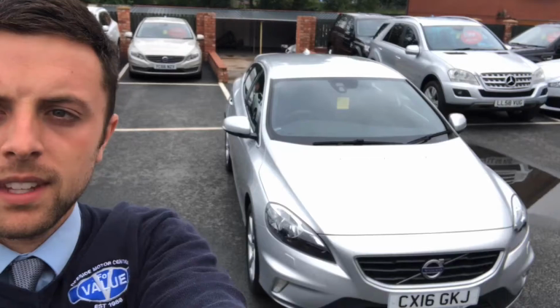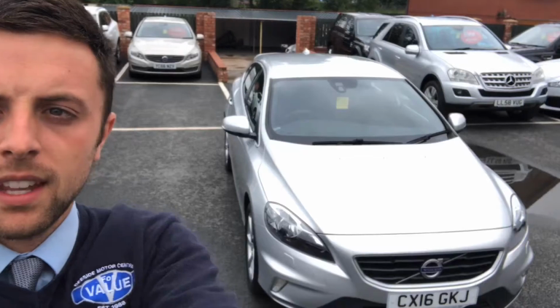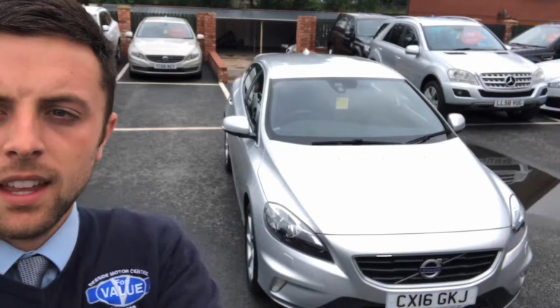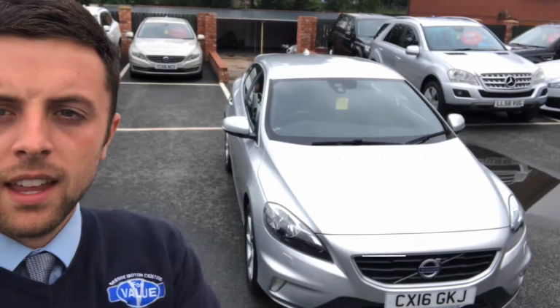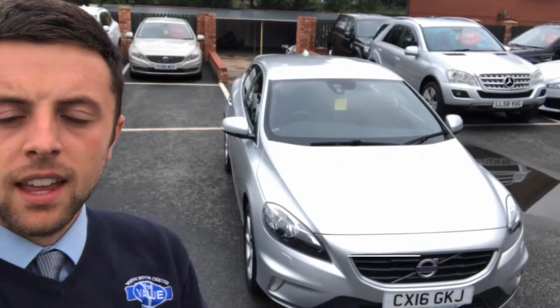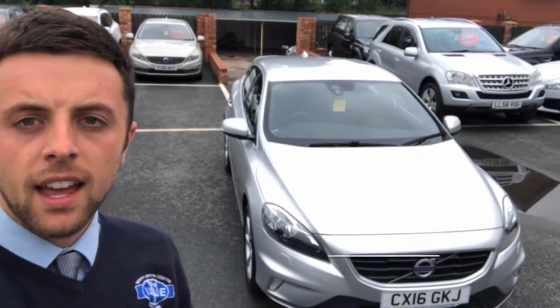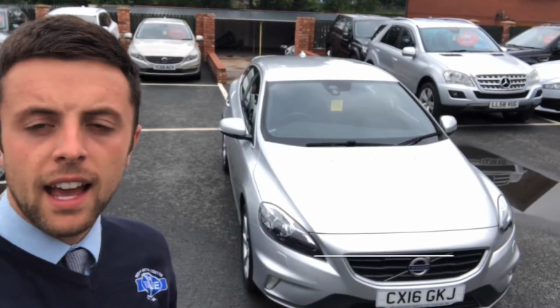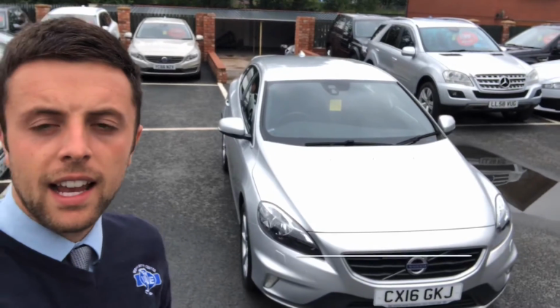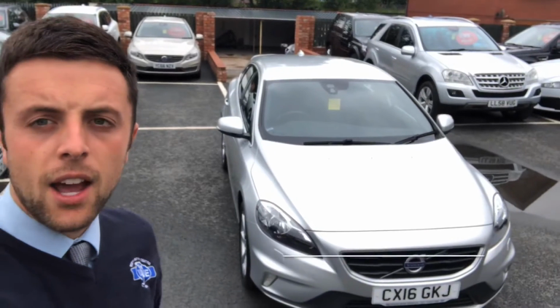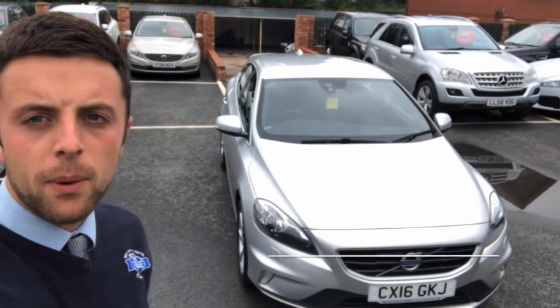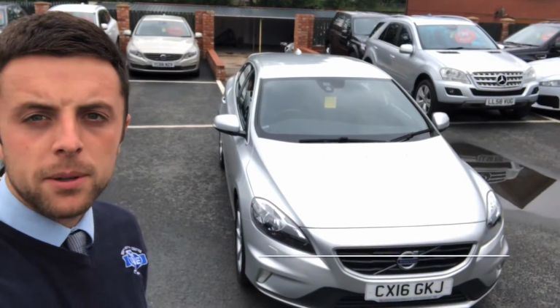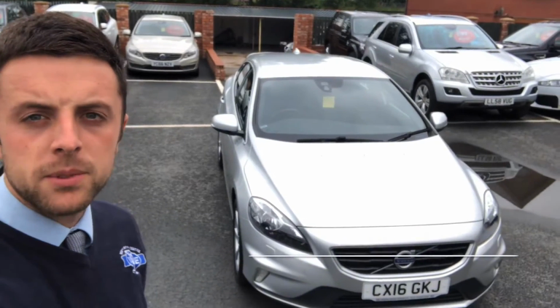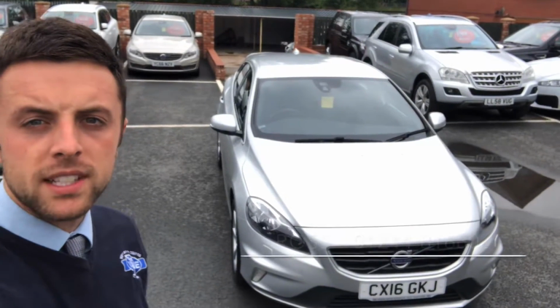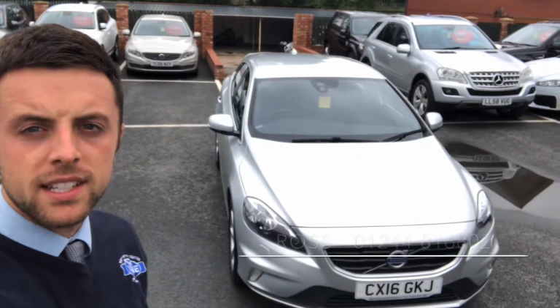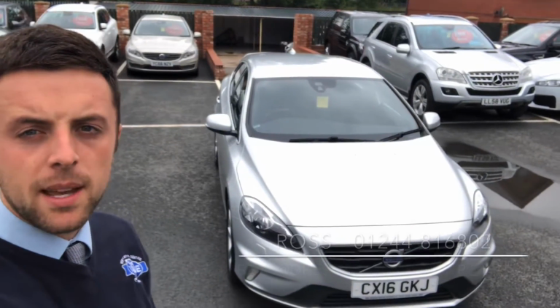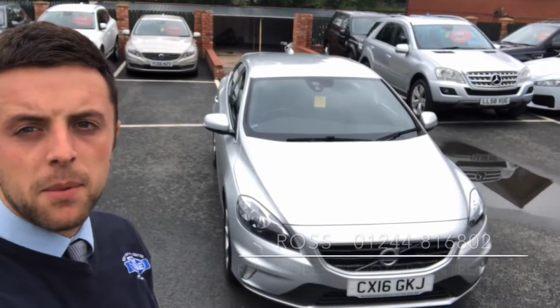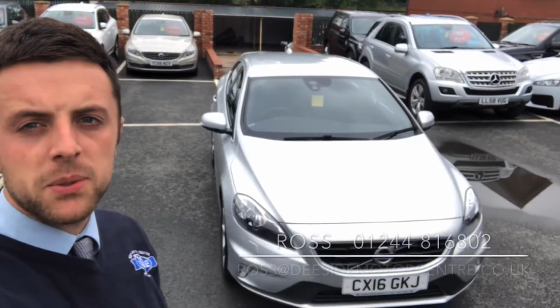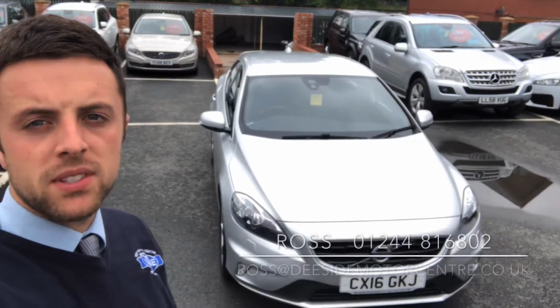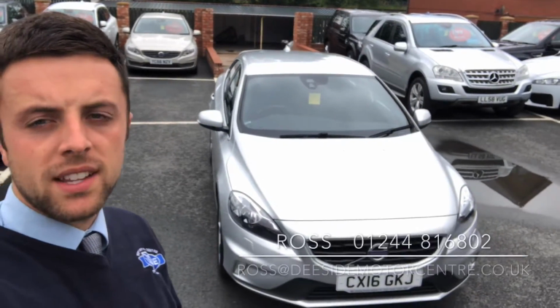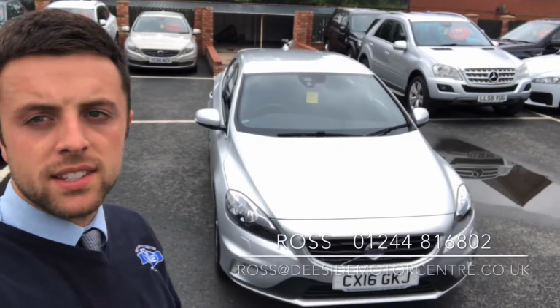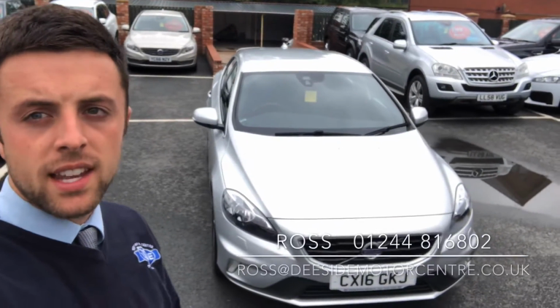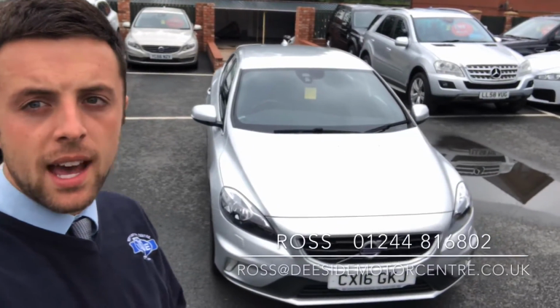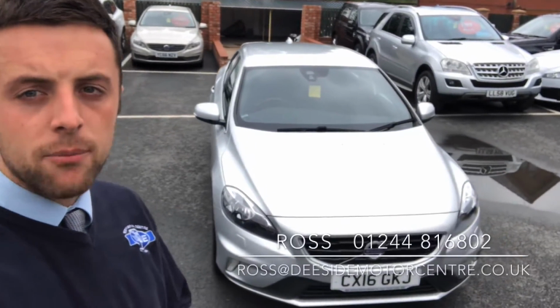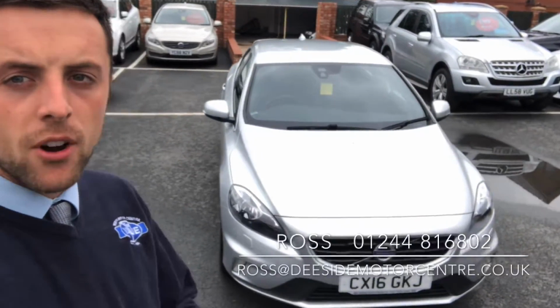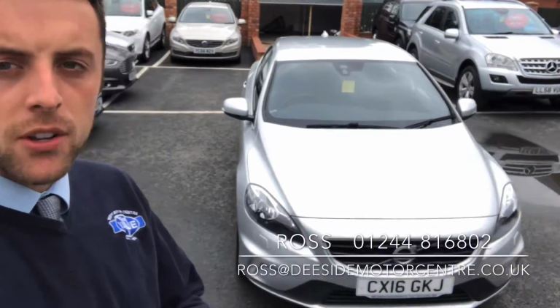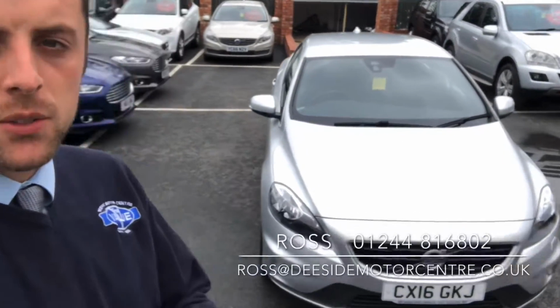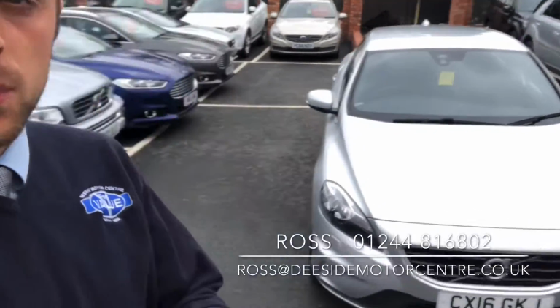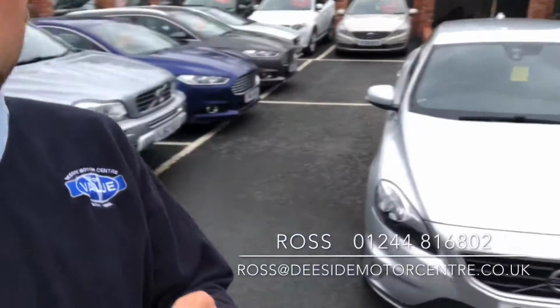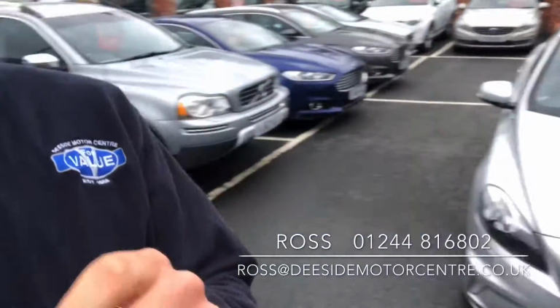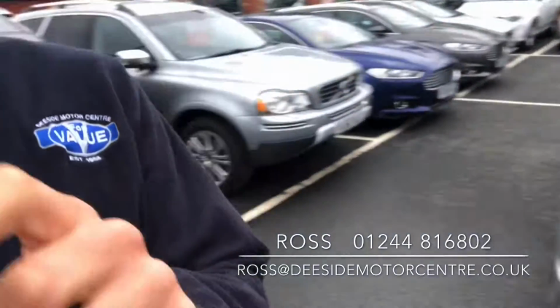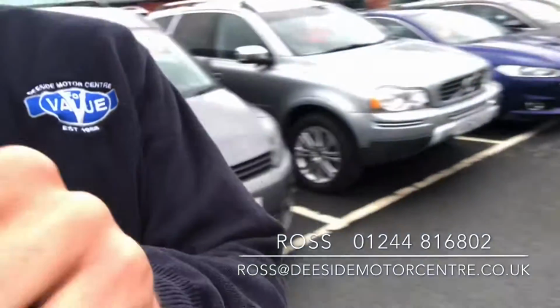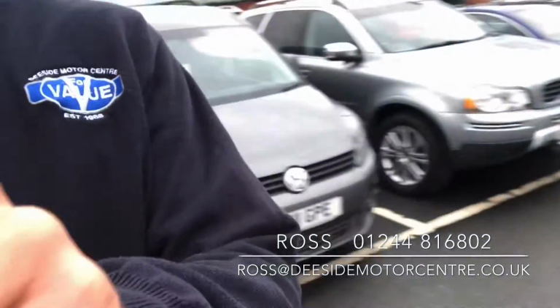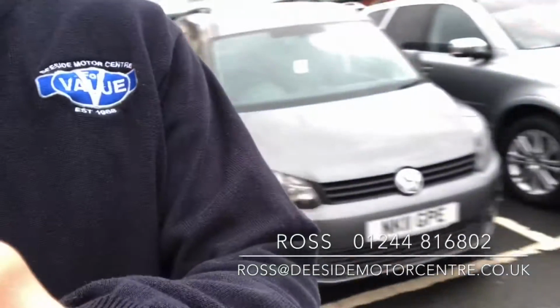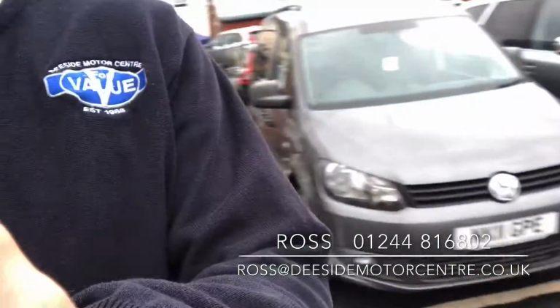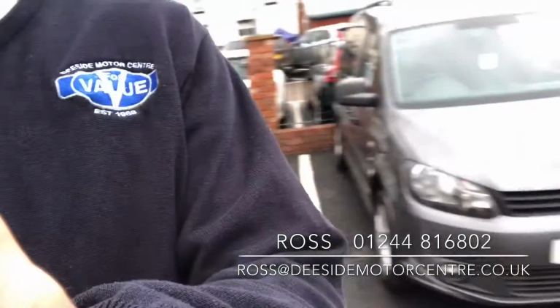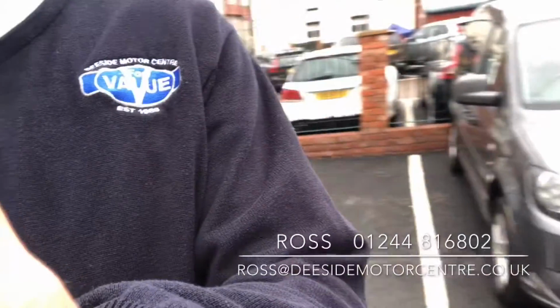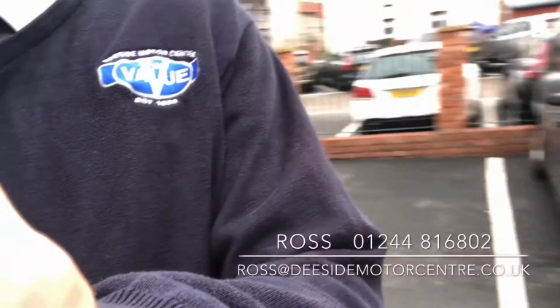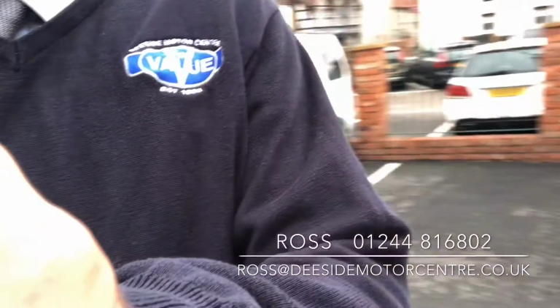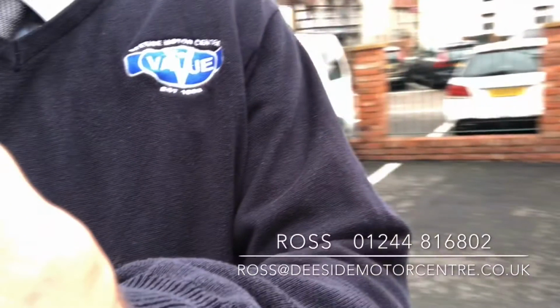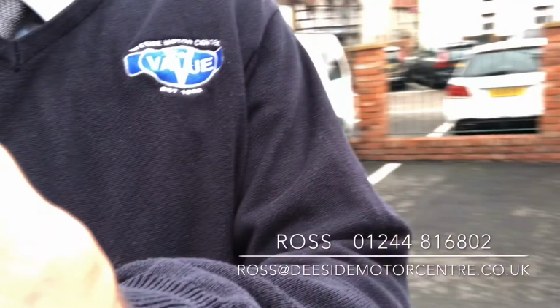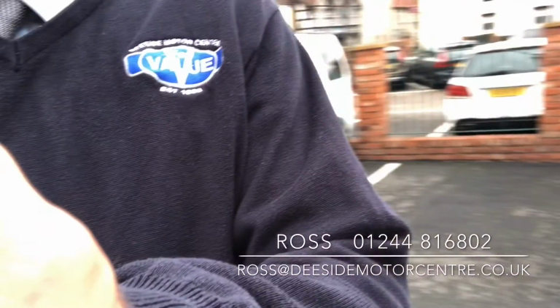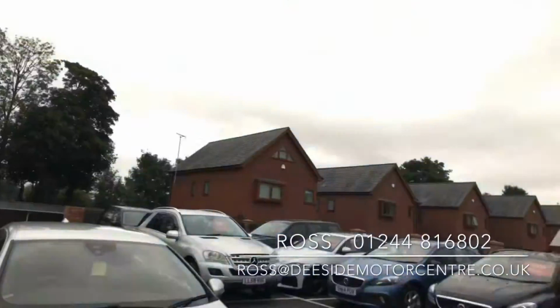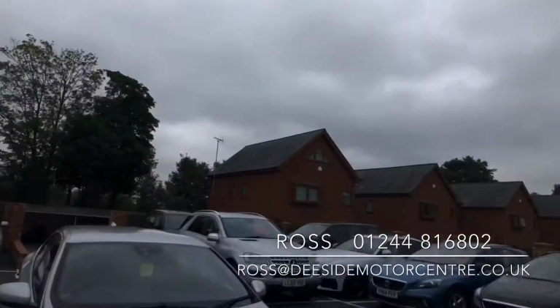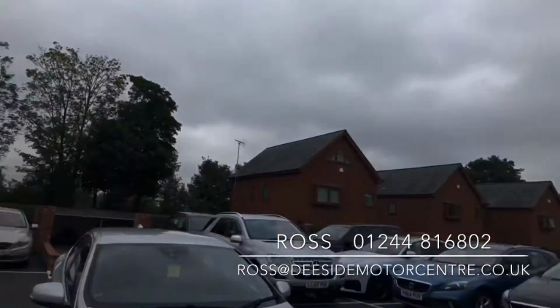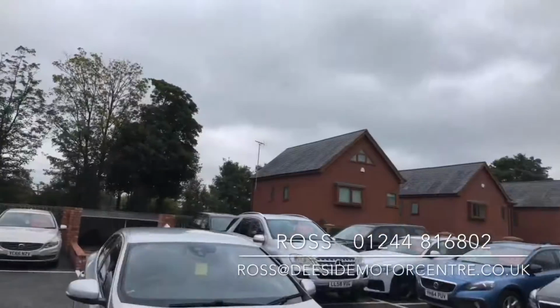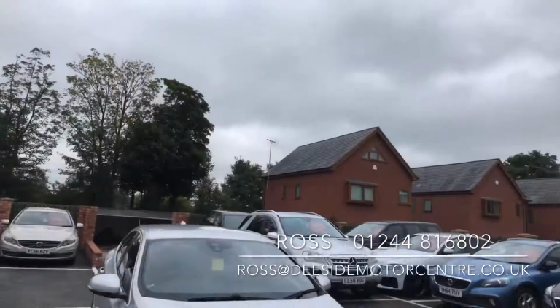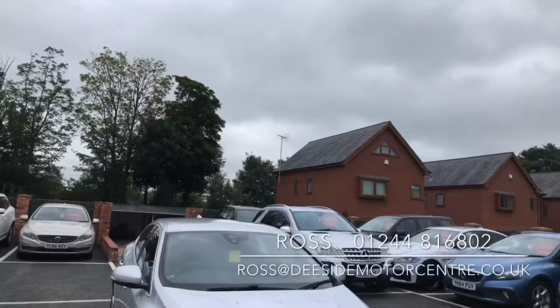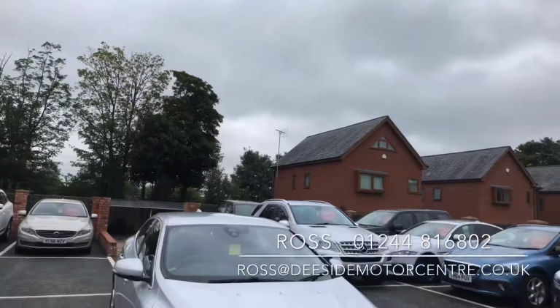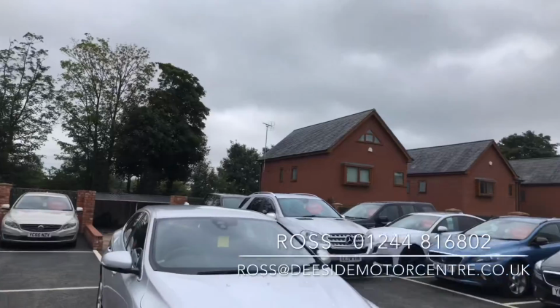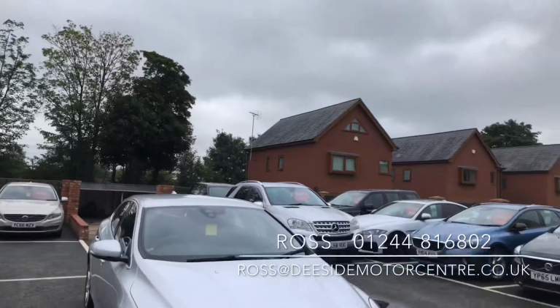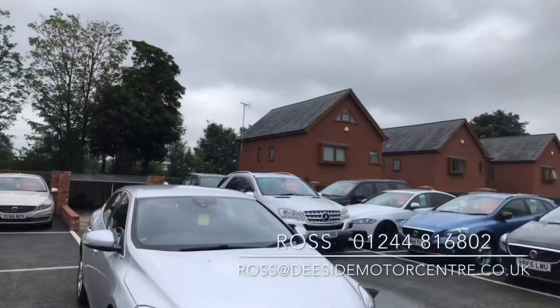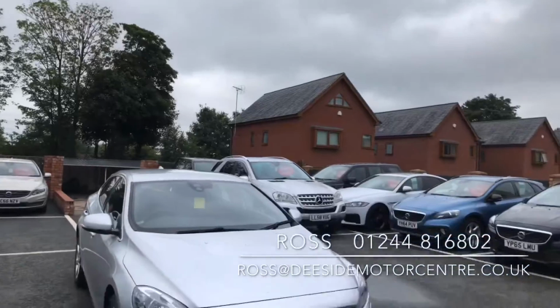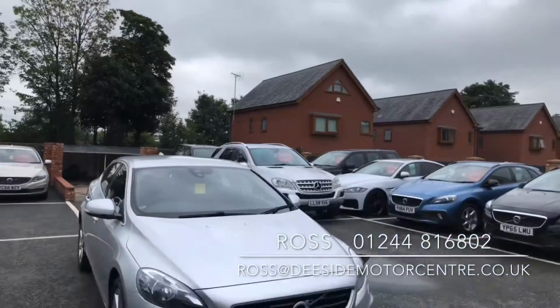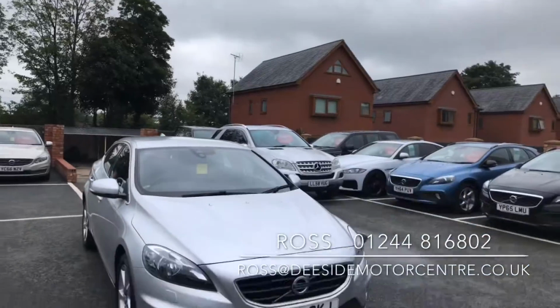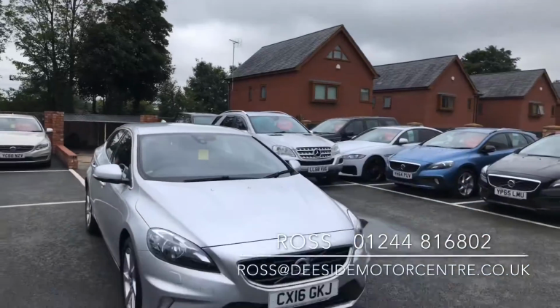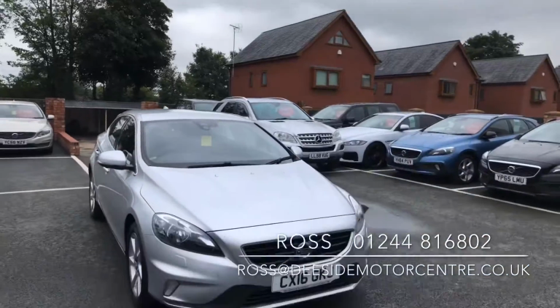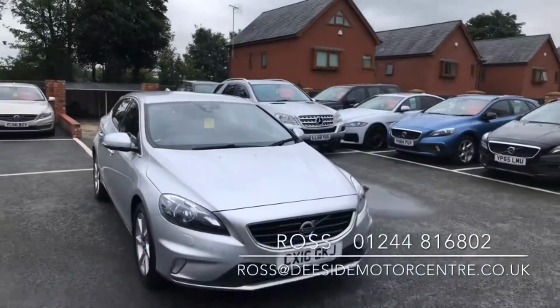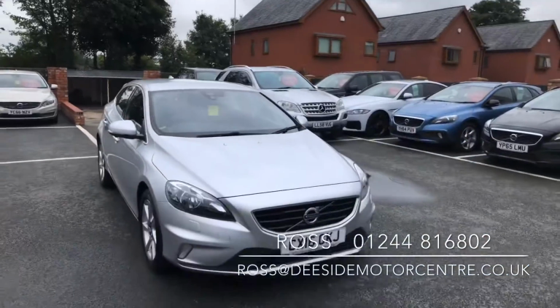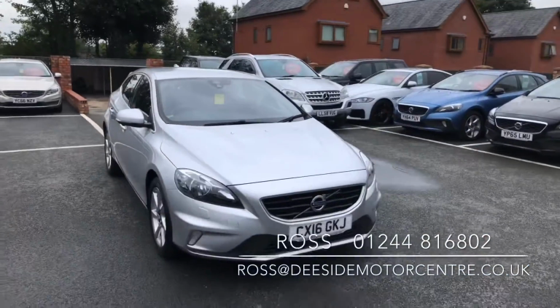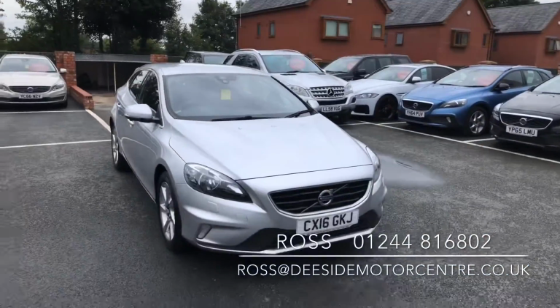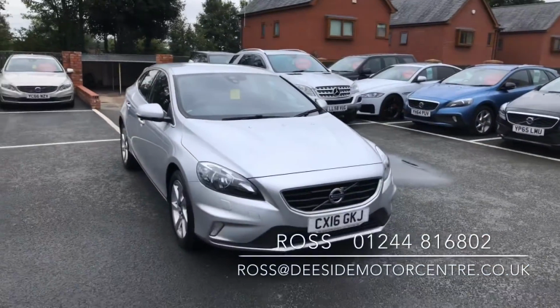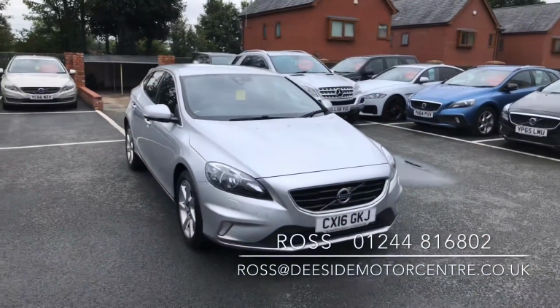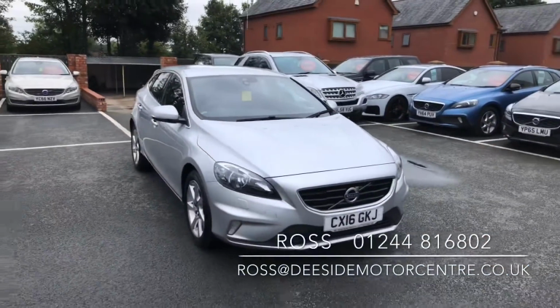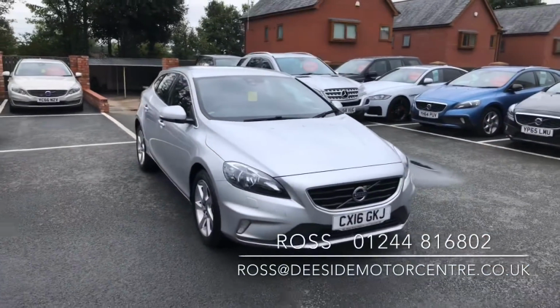Hello, welcome to the DCI Motor Centre. I'm Ross, one of the salesmen here, and today I'm going to take you around our Volvo V40 R Design.